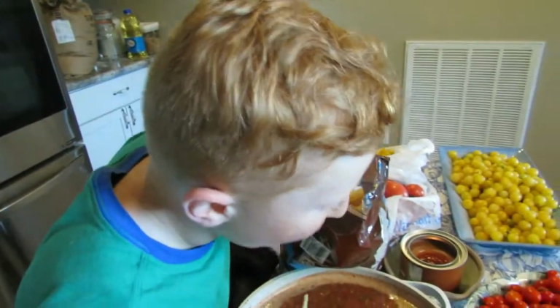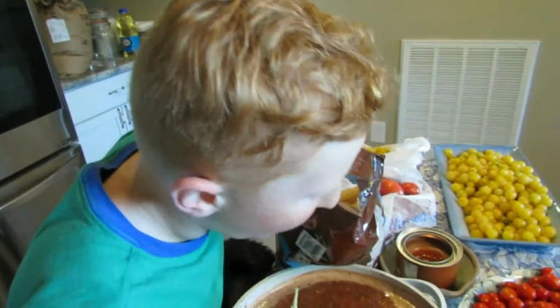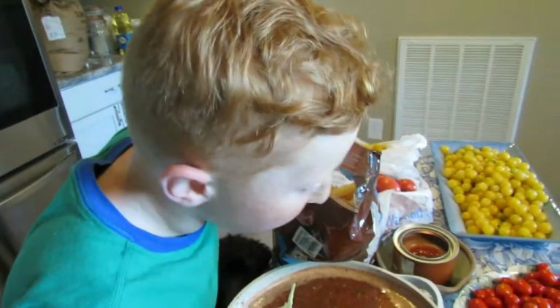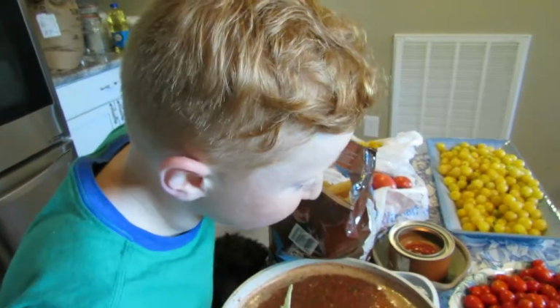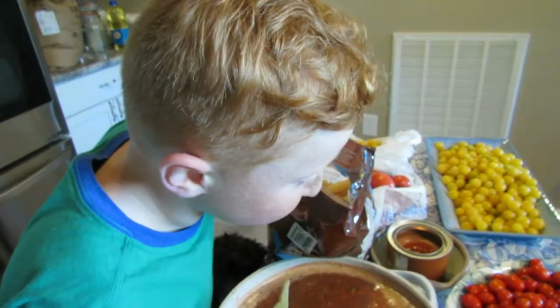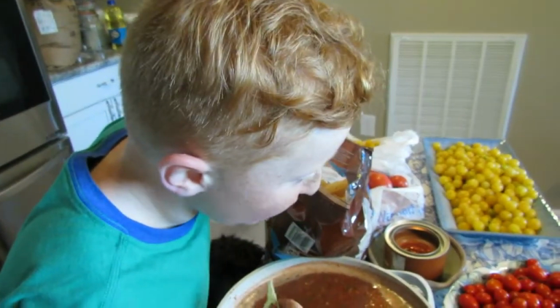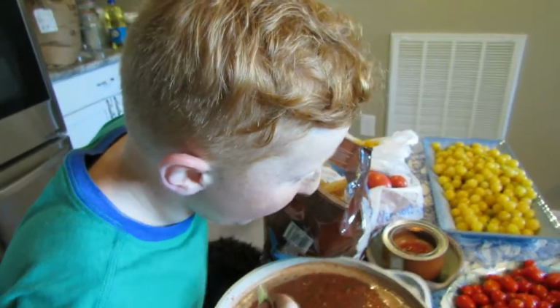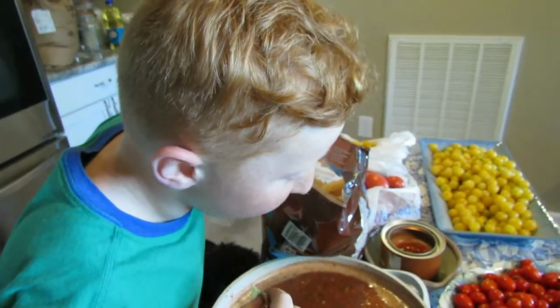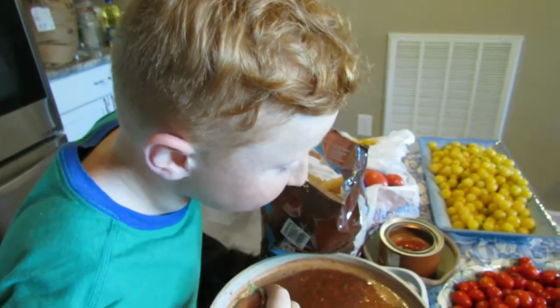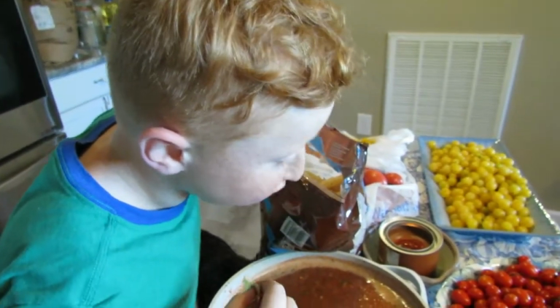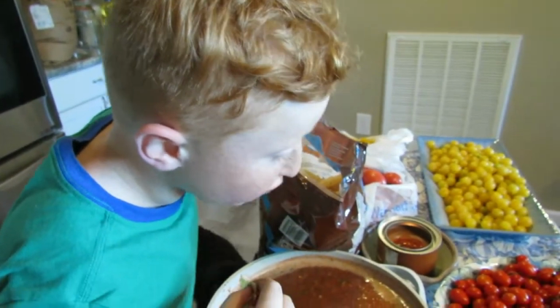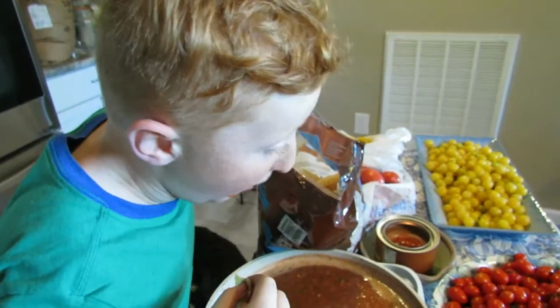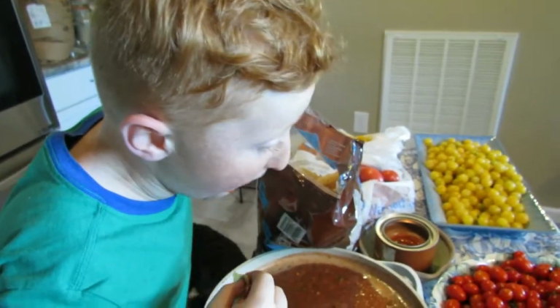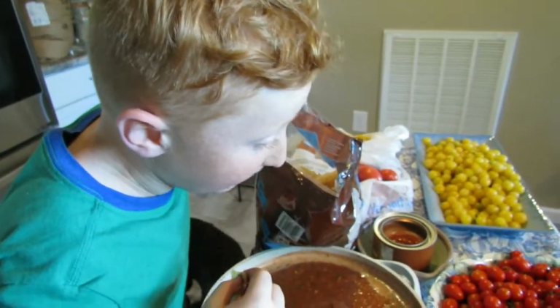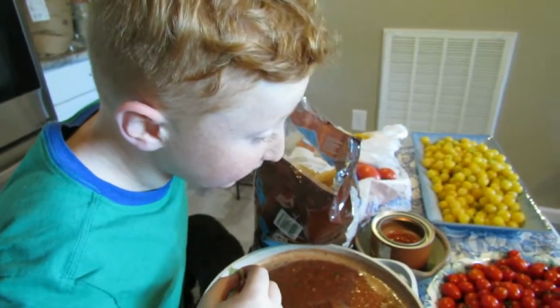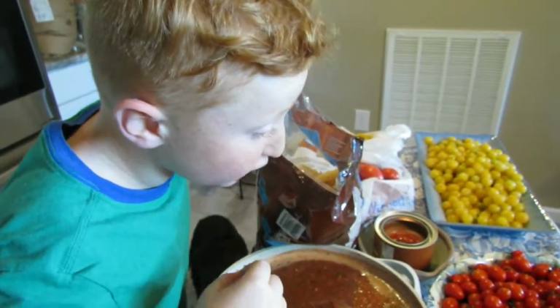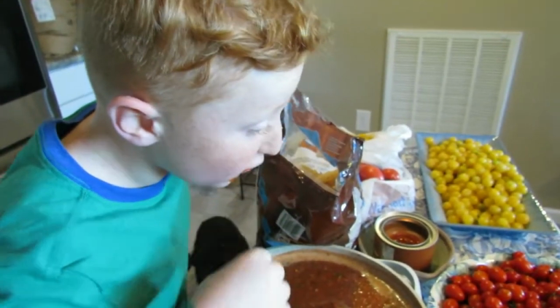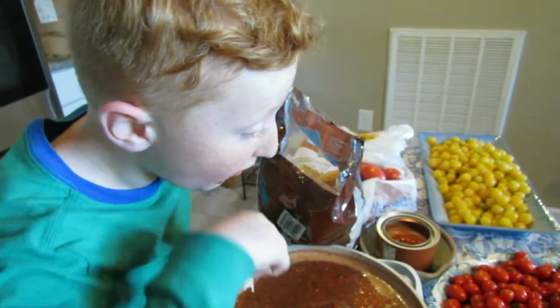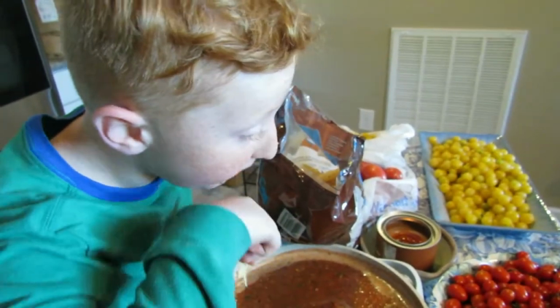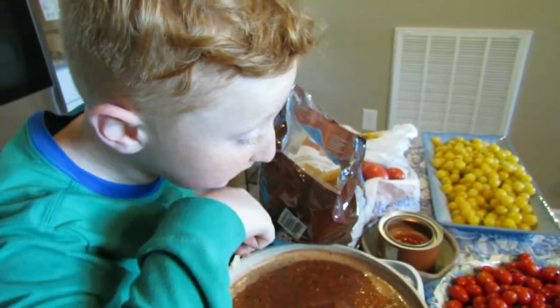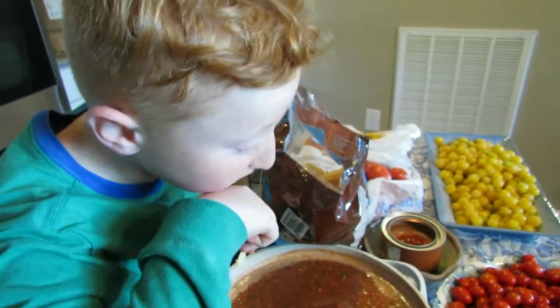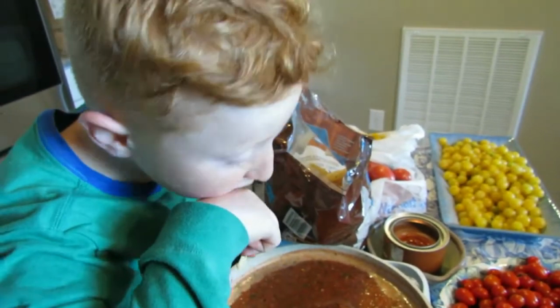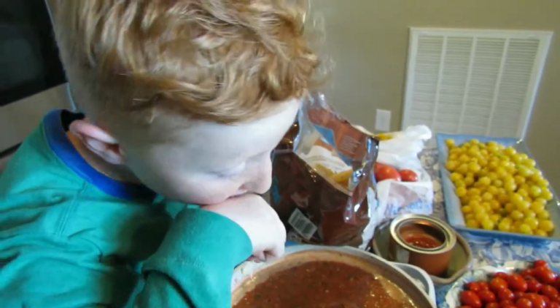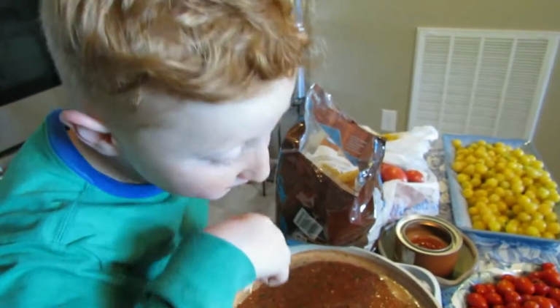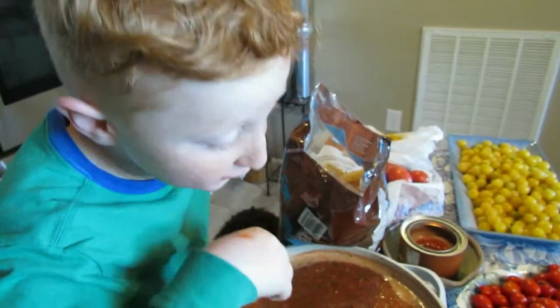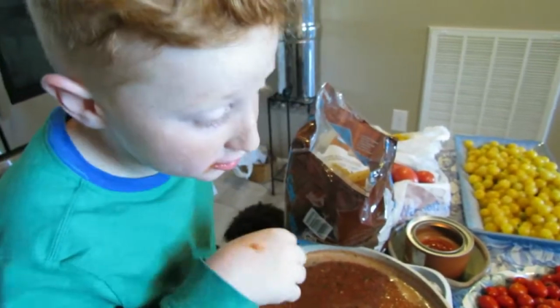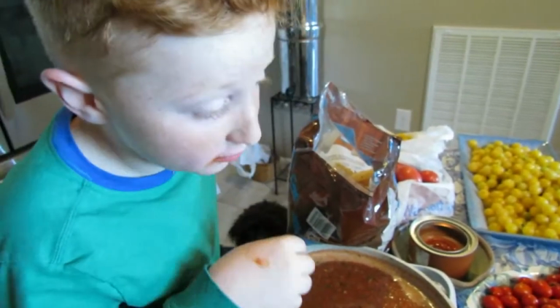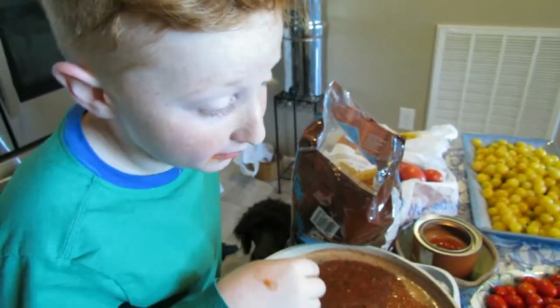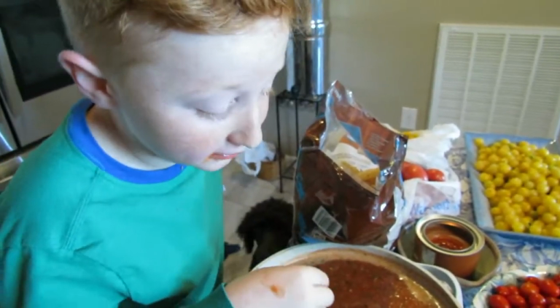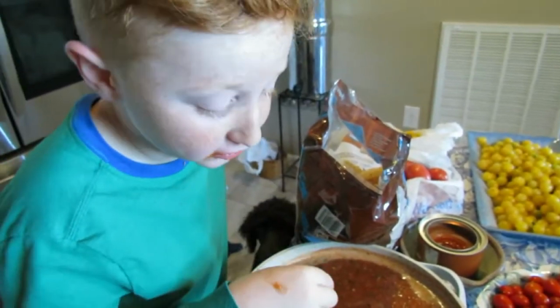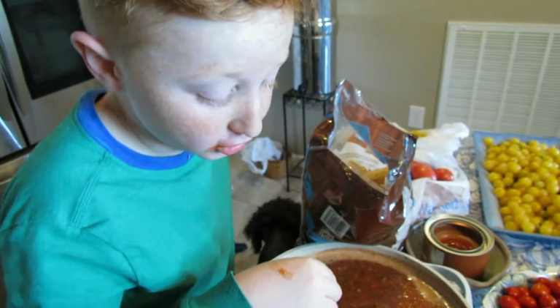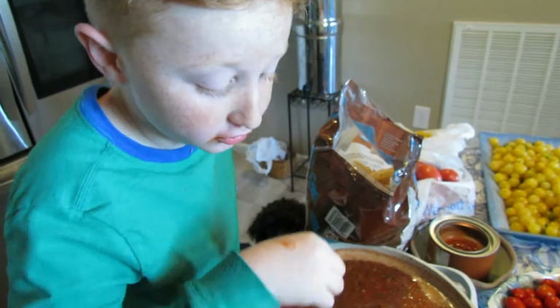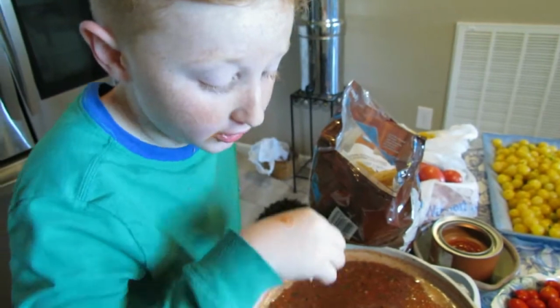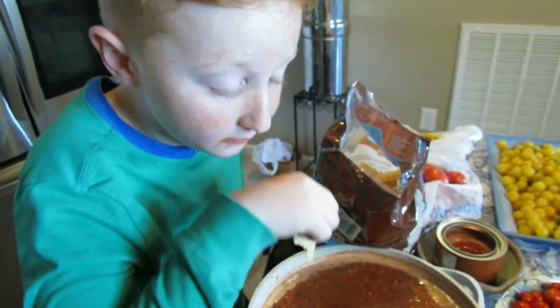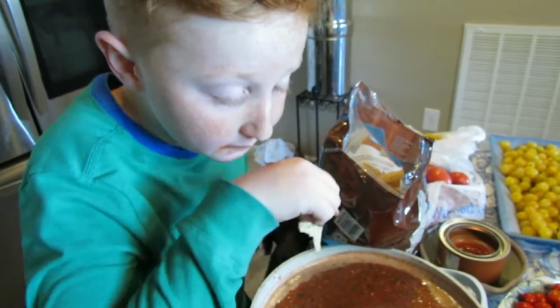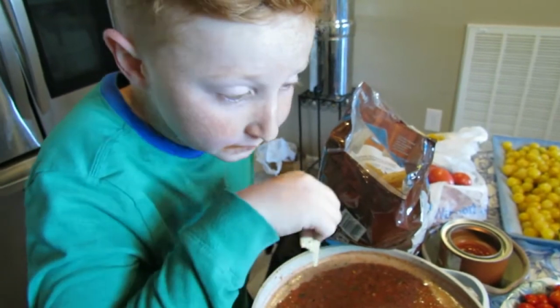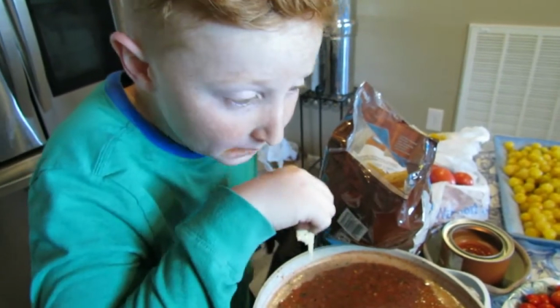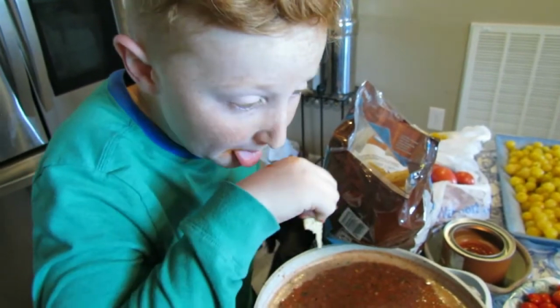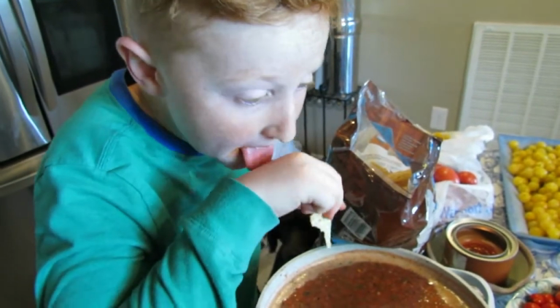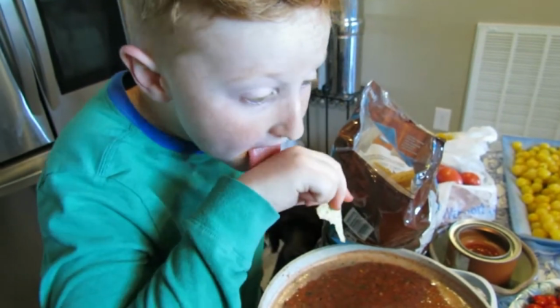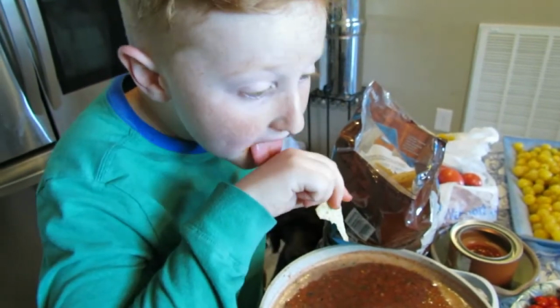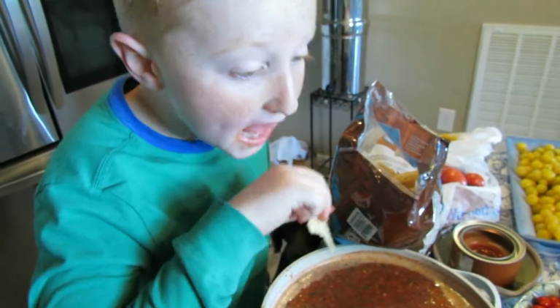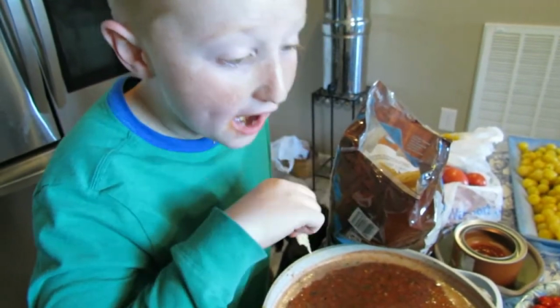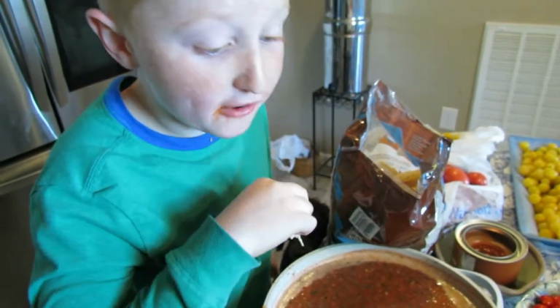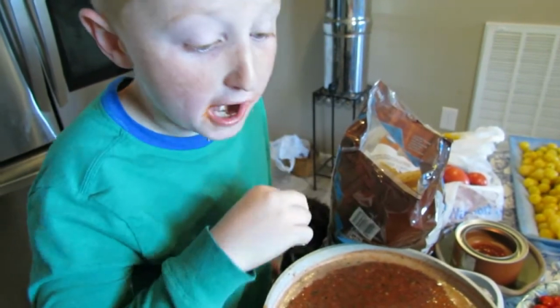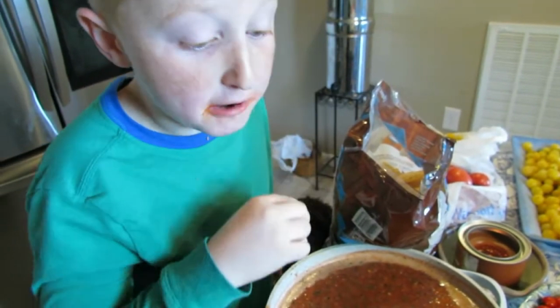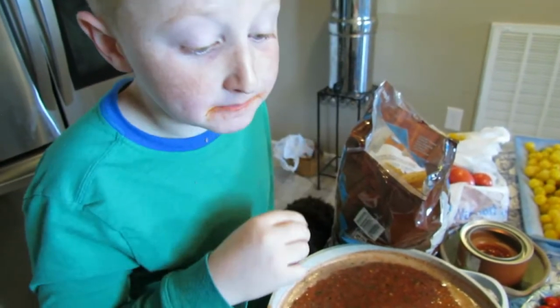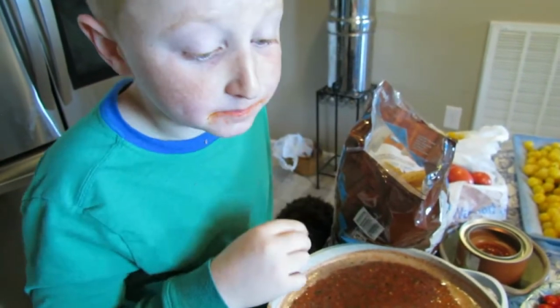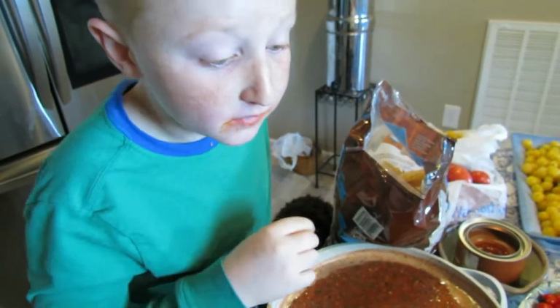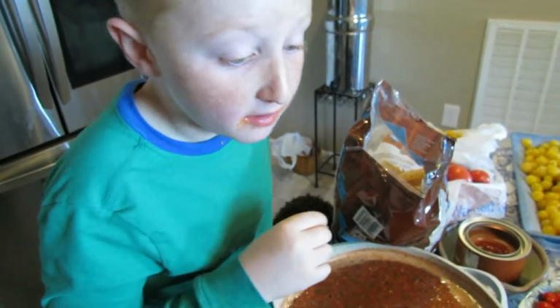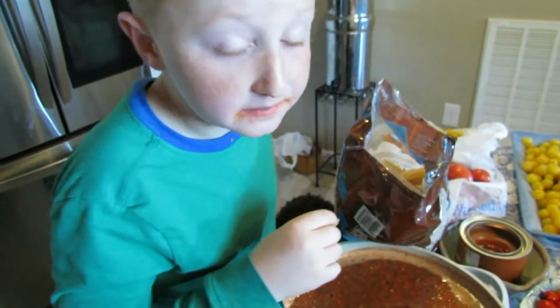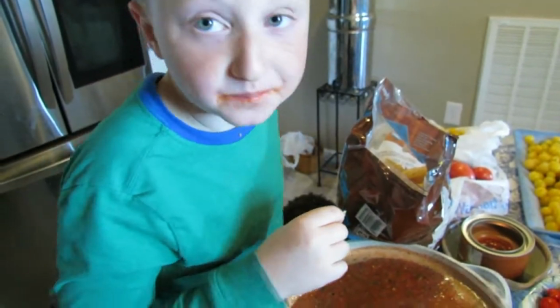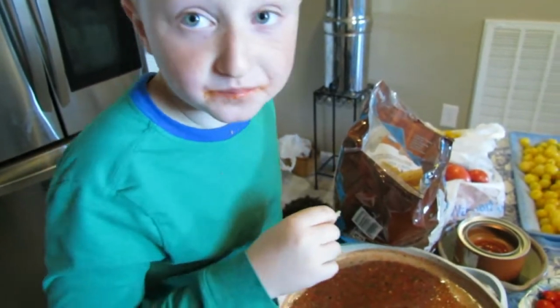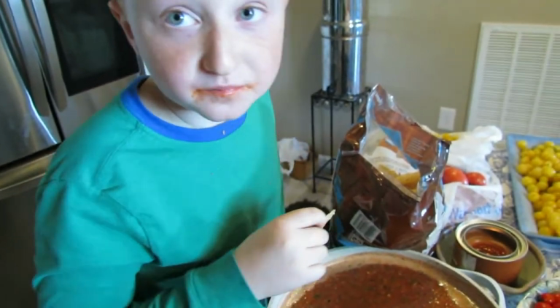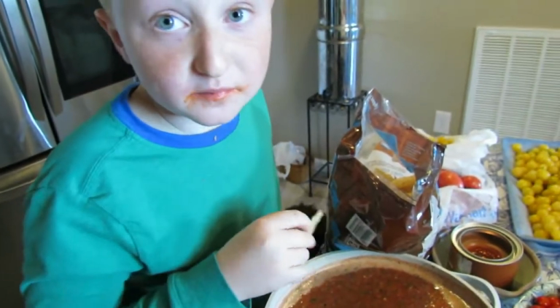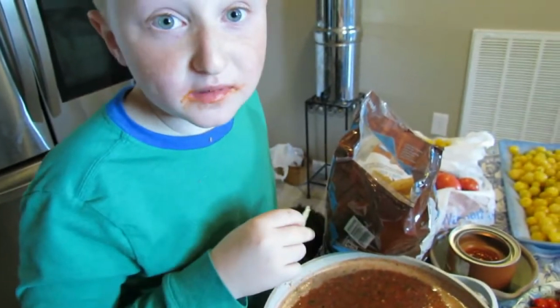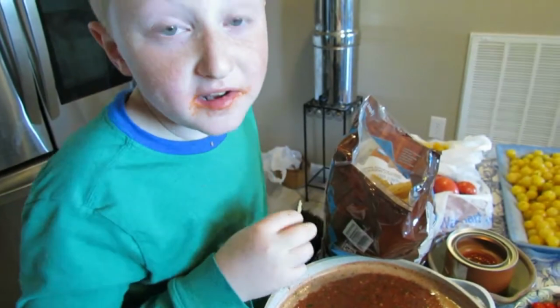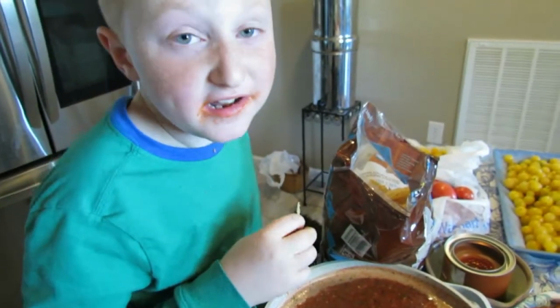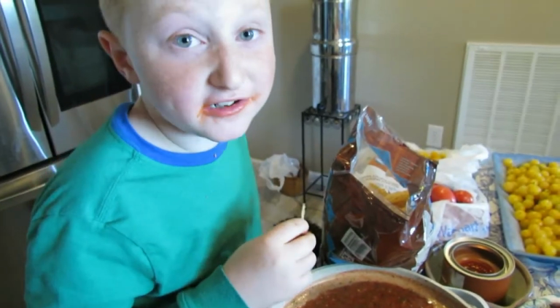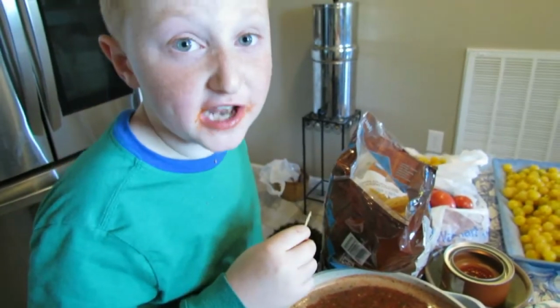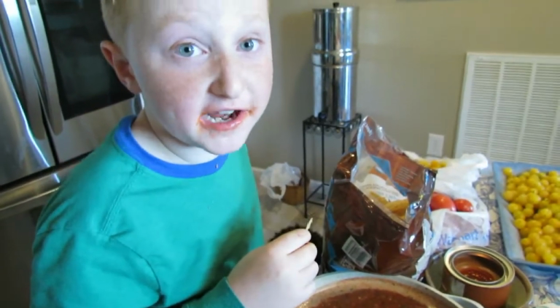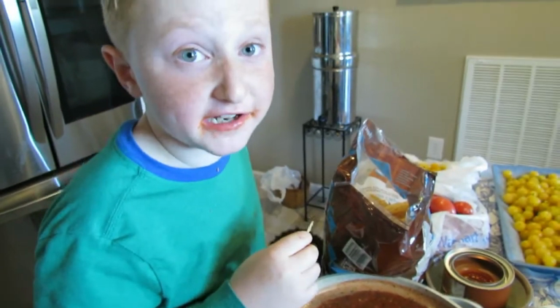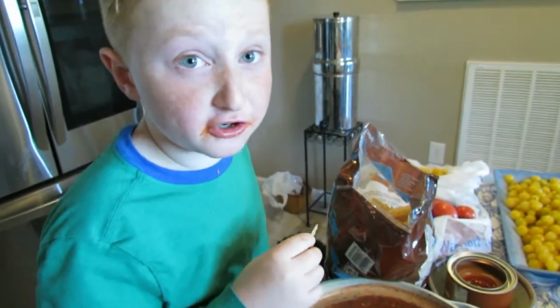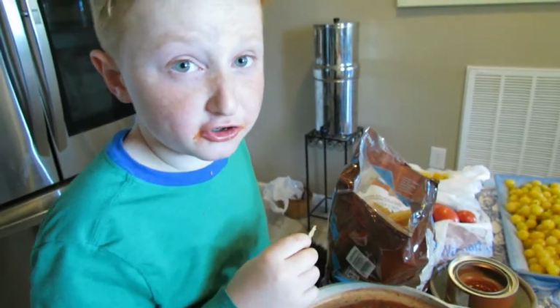How does it taste? This is the best salsa I've had in ten years.